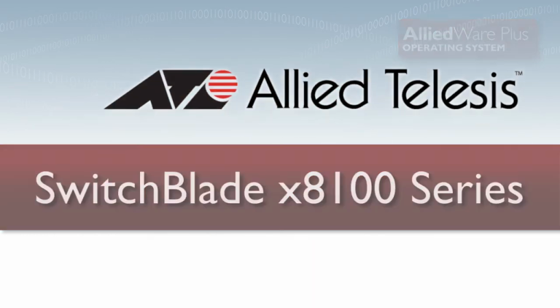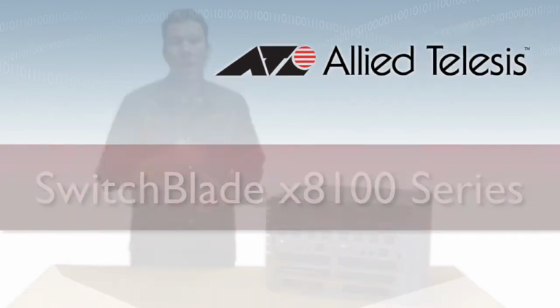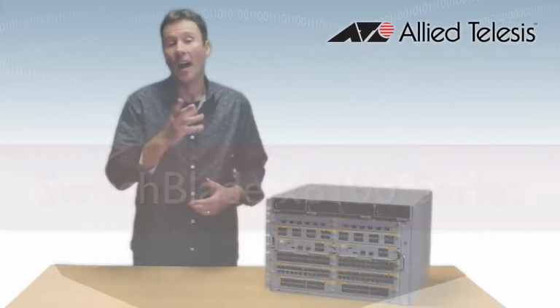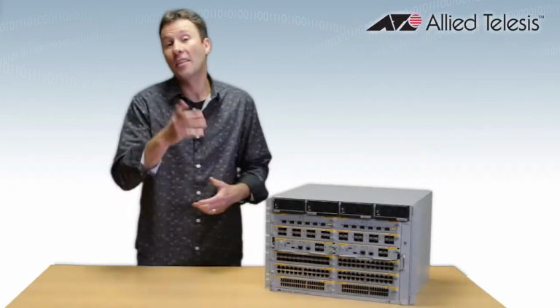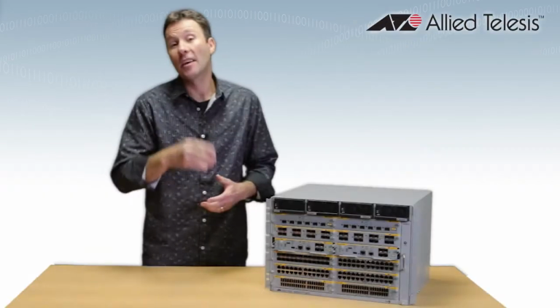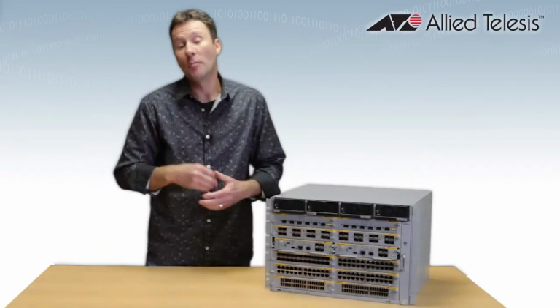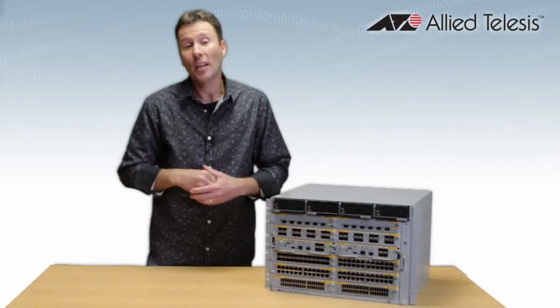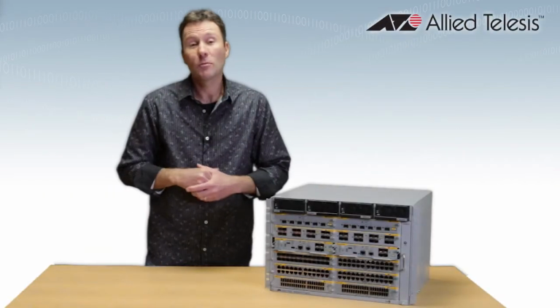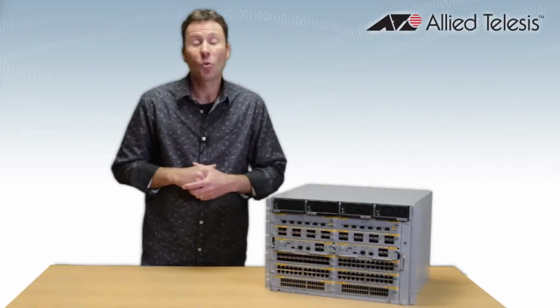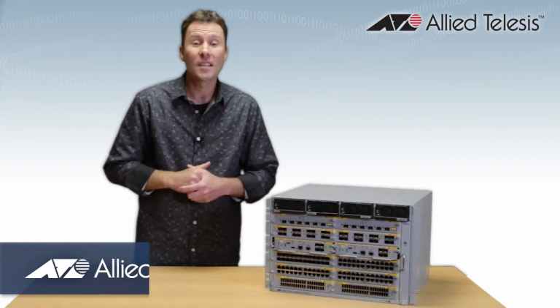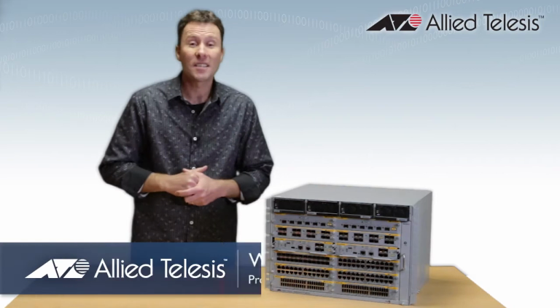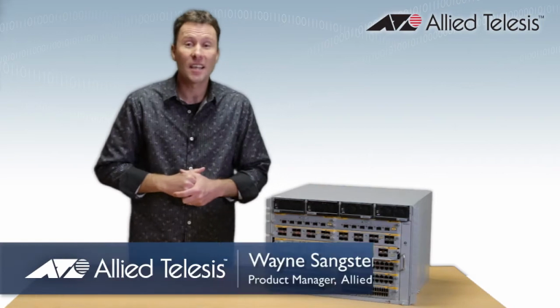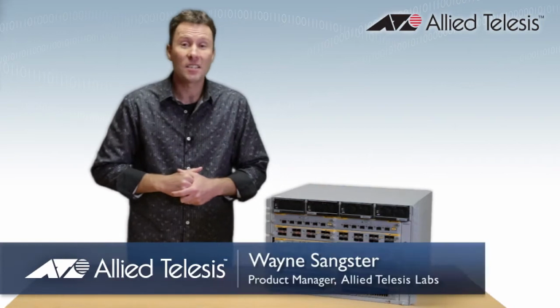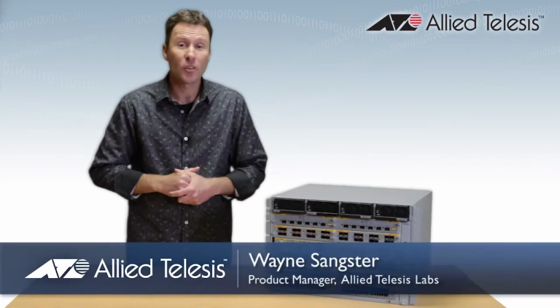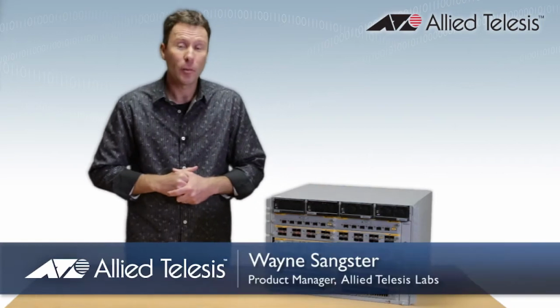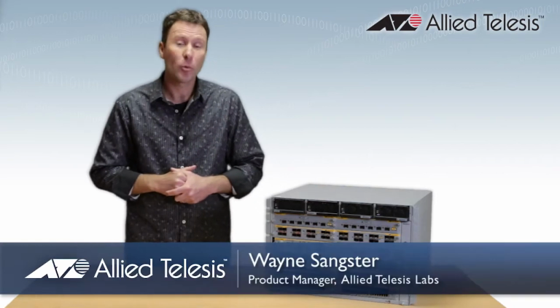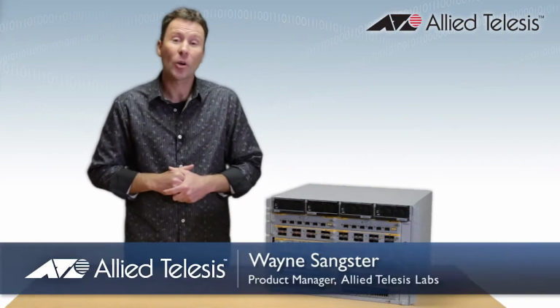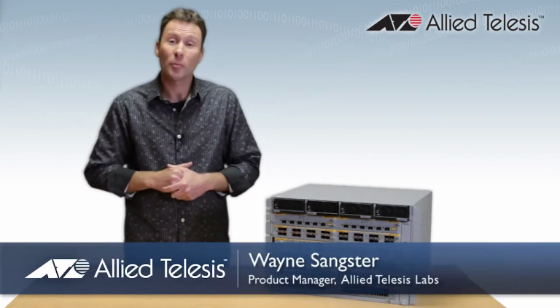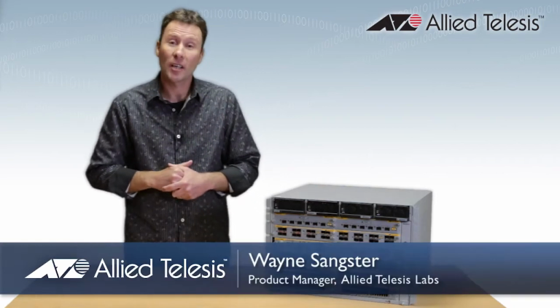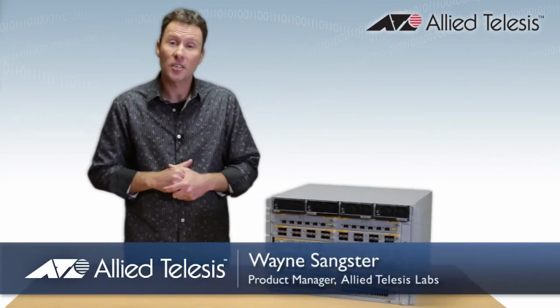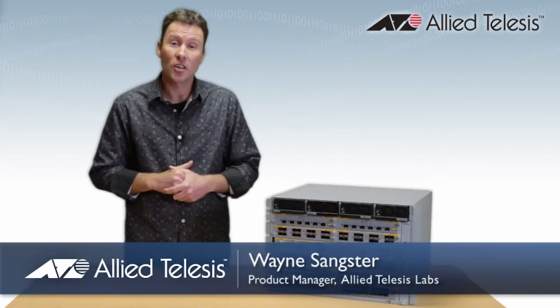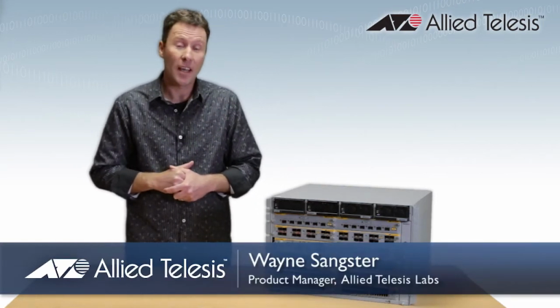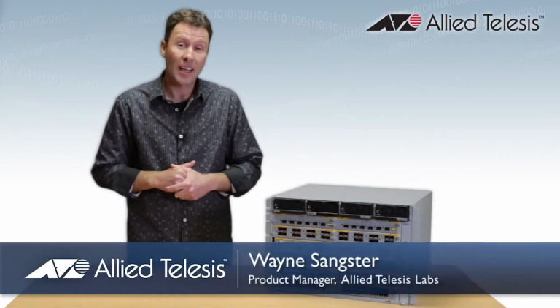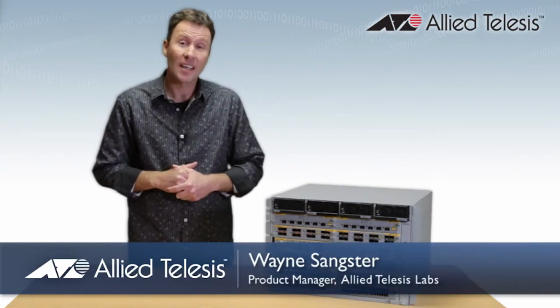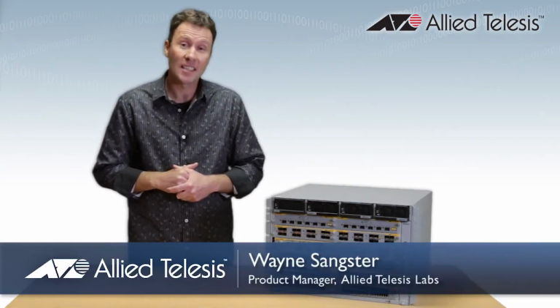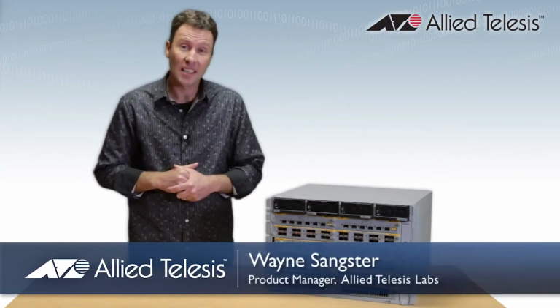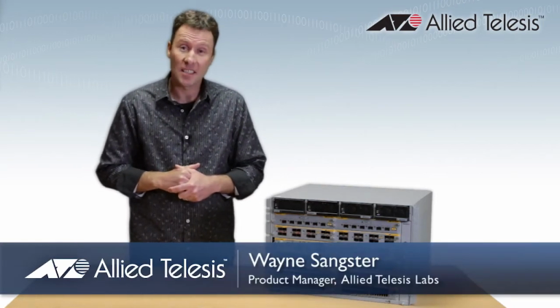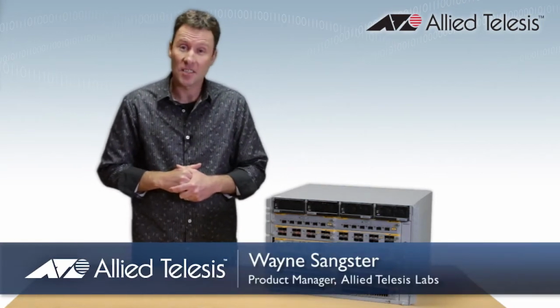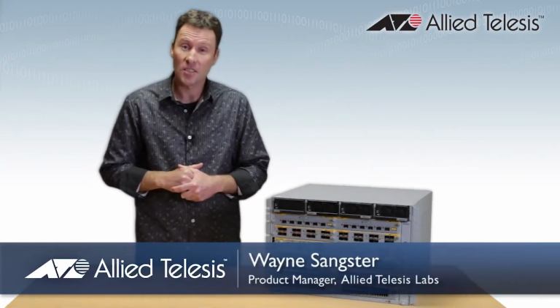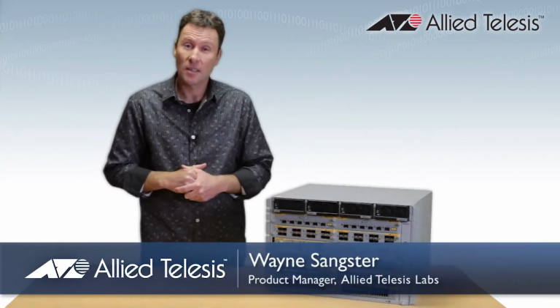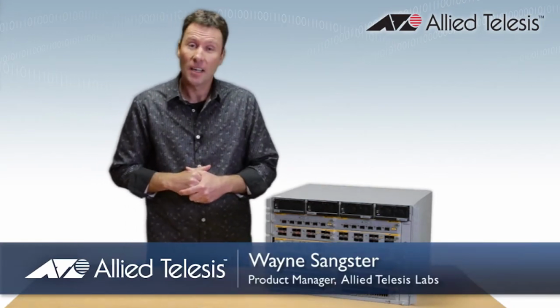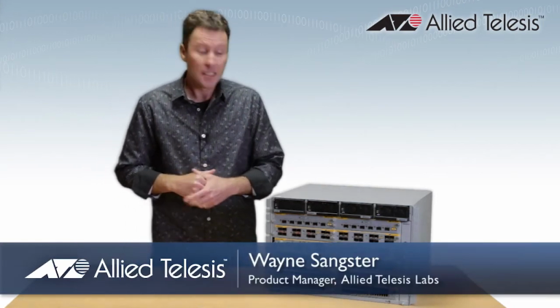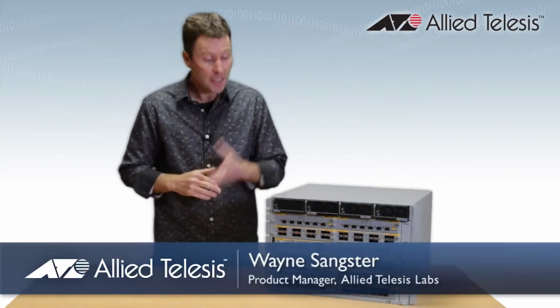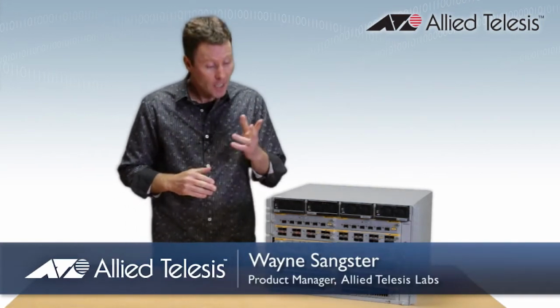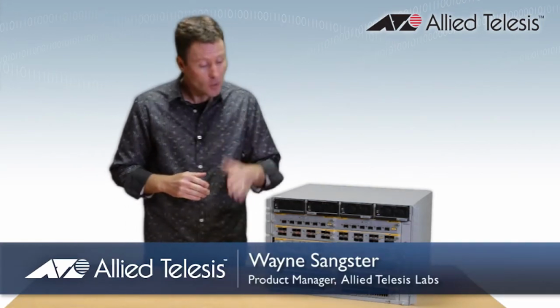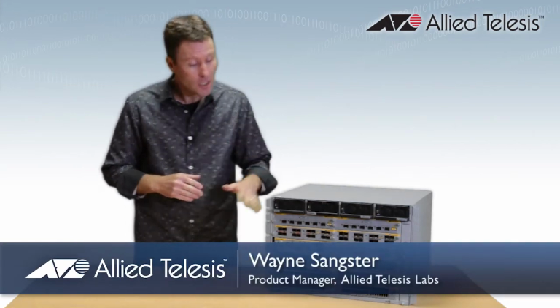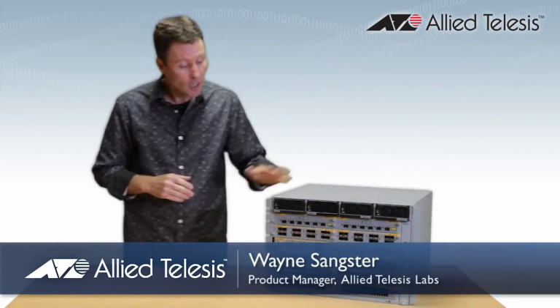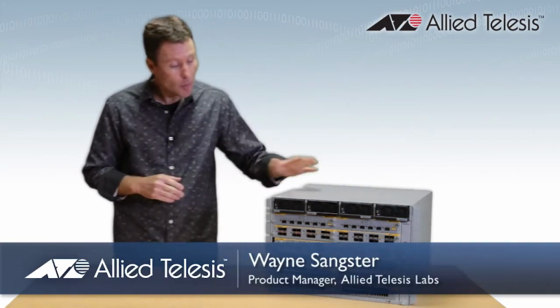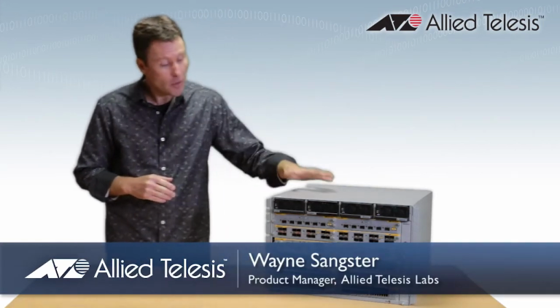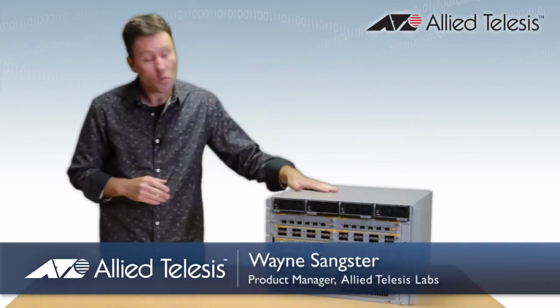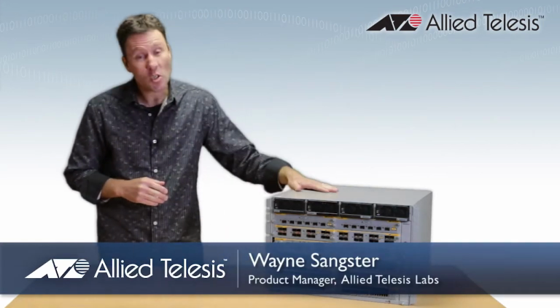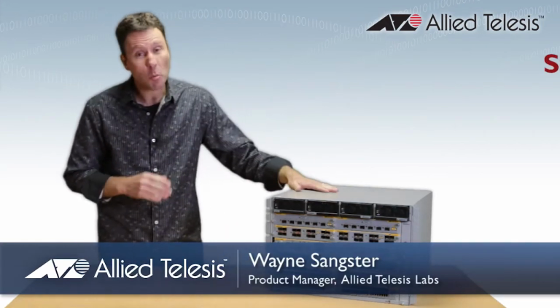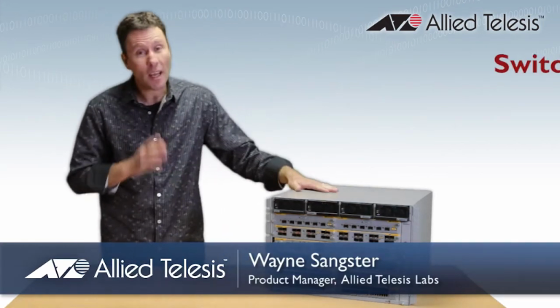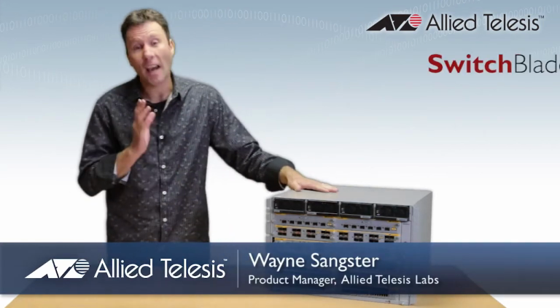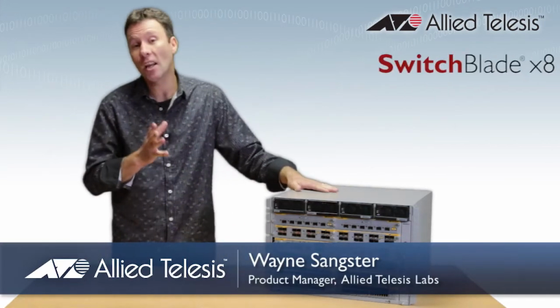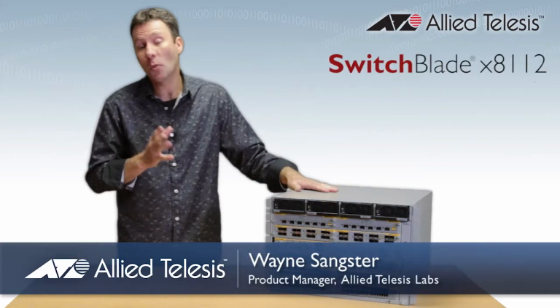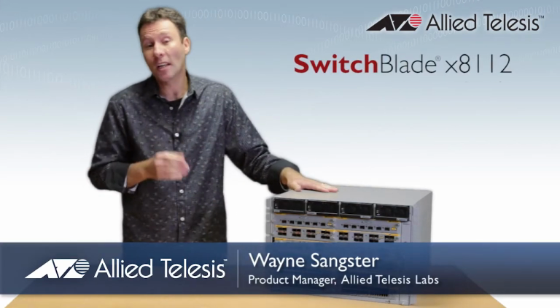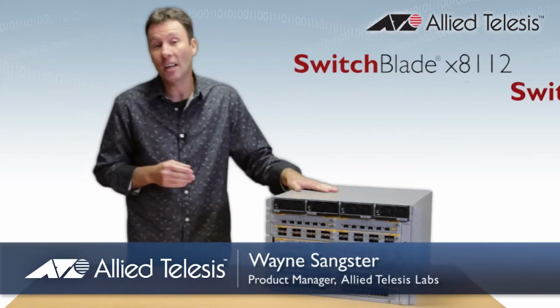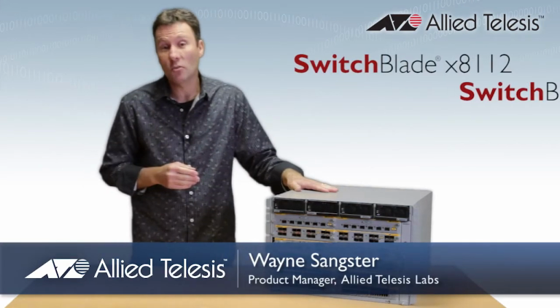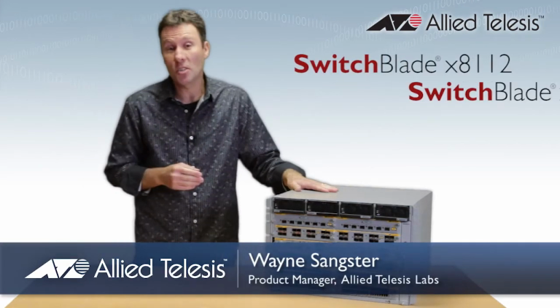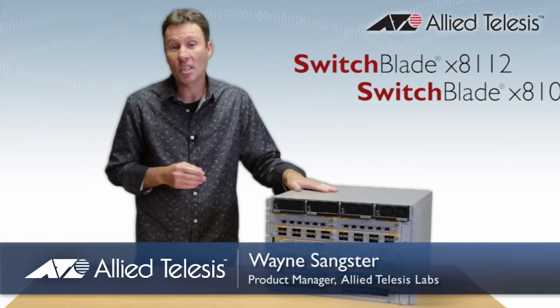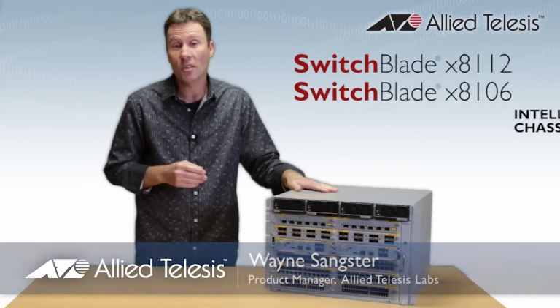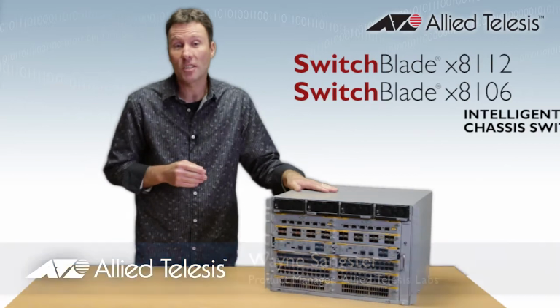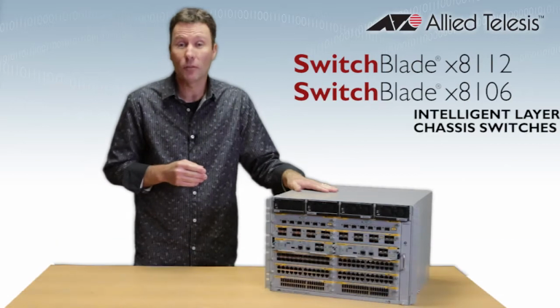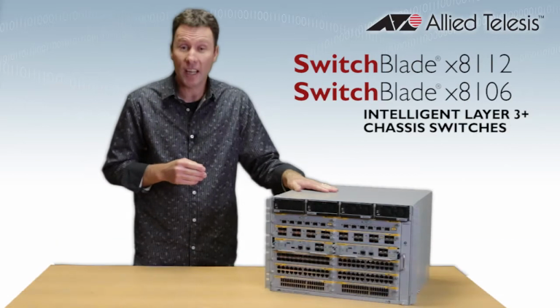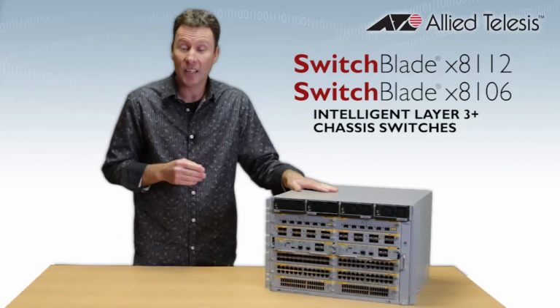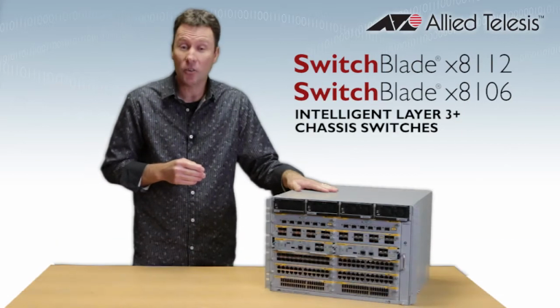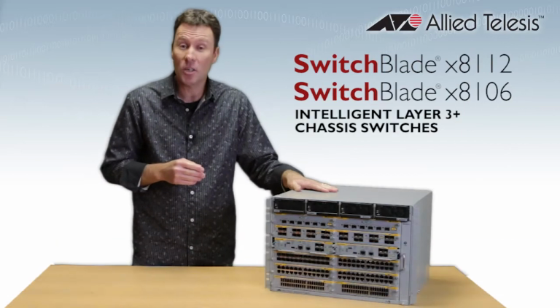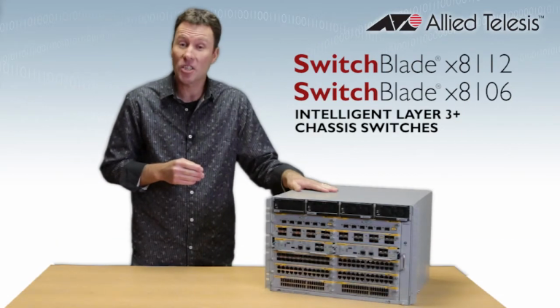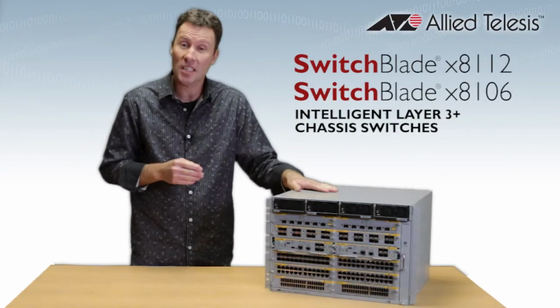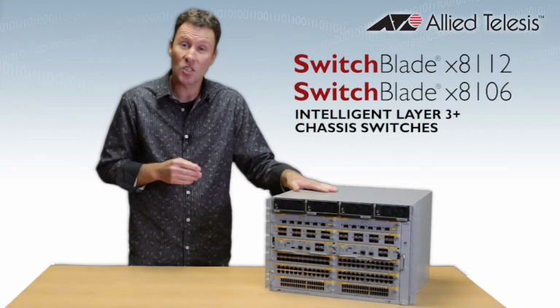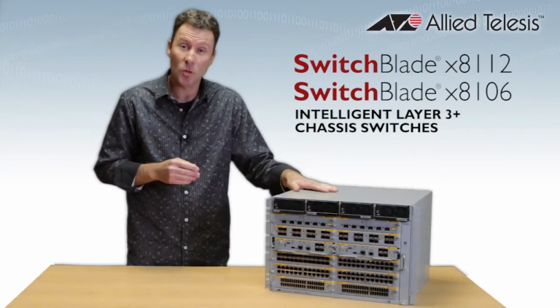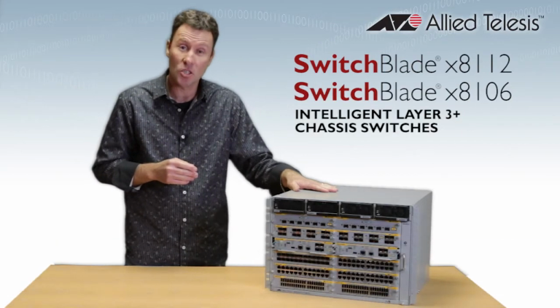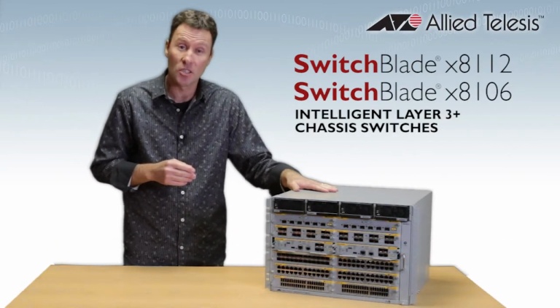Hey there, my name is Wayne Sangster. I'm a product manager at Allied Telesis. Today I want to tell you about the Switchblade X8100 series of layer 3 chassis switches.